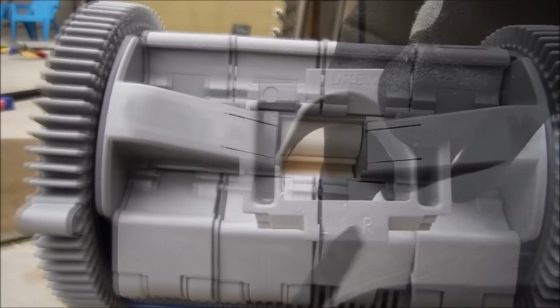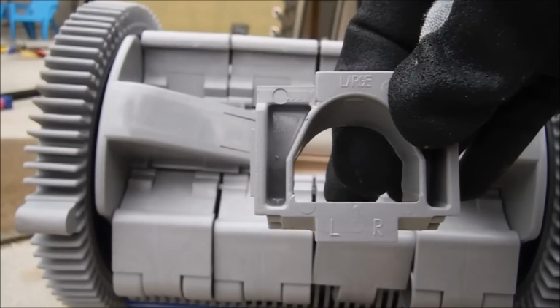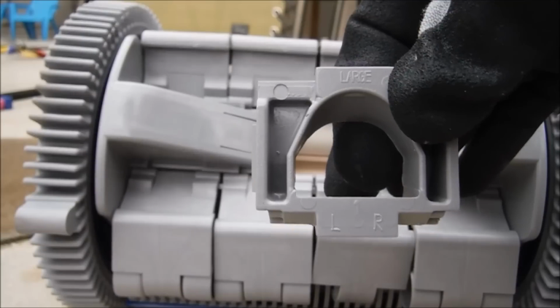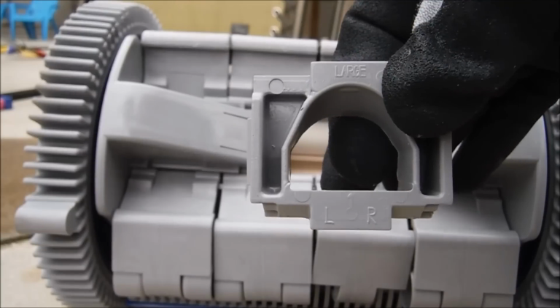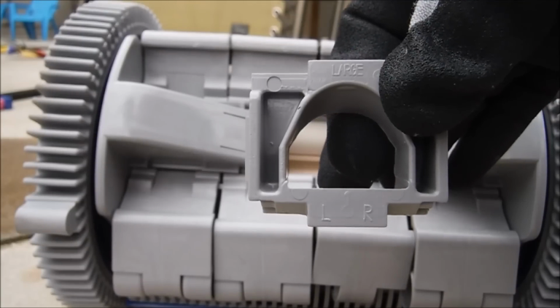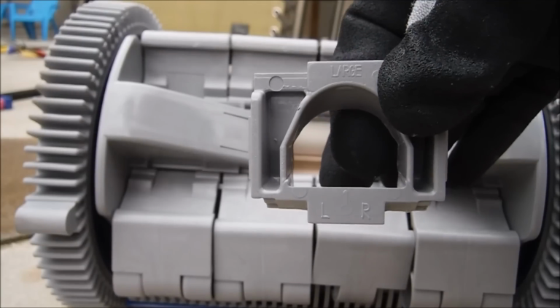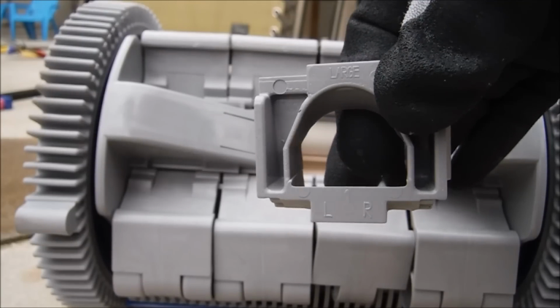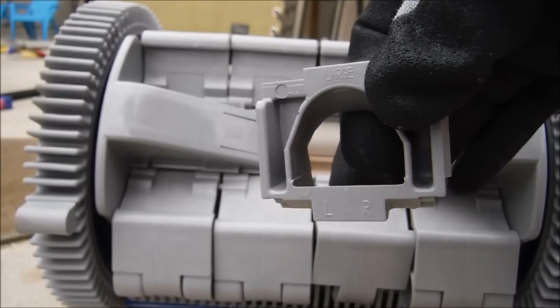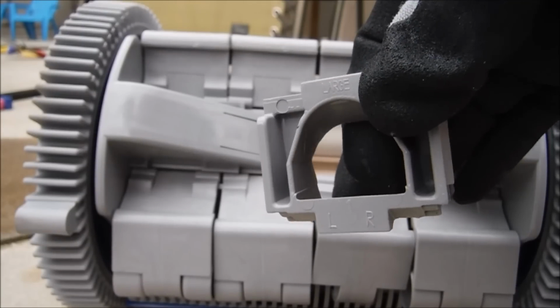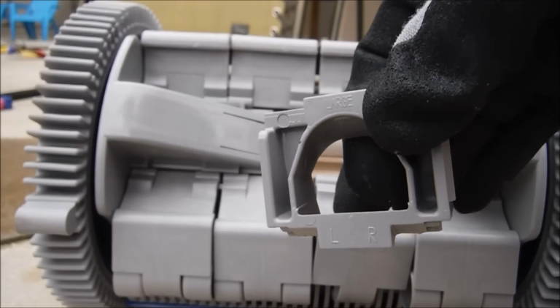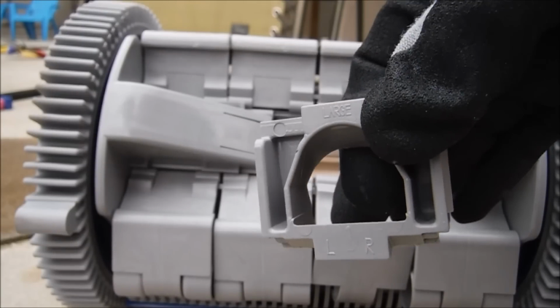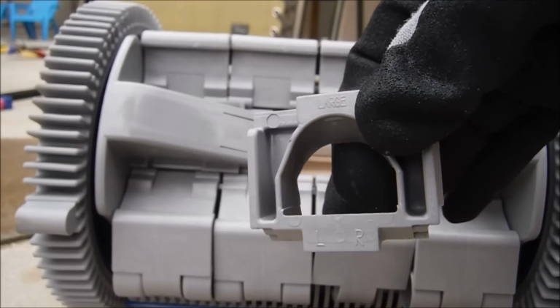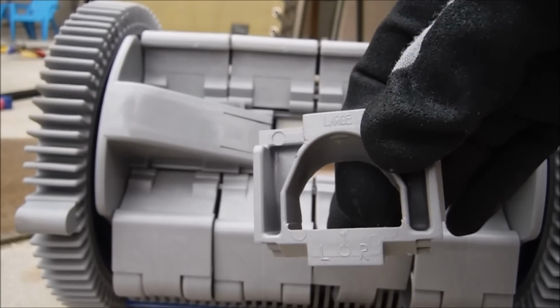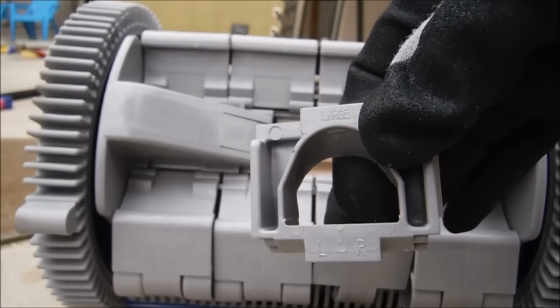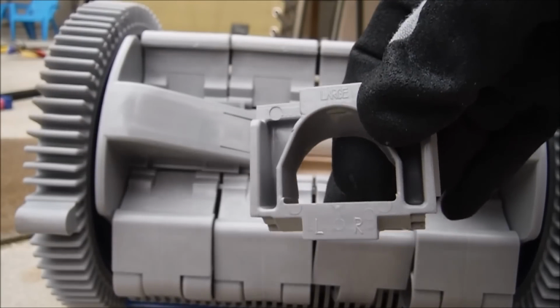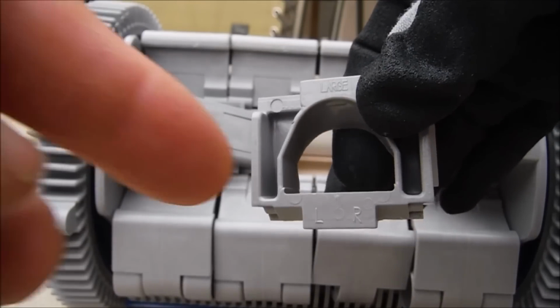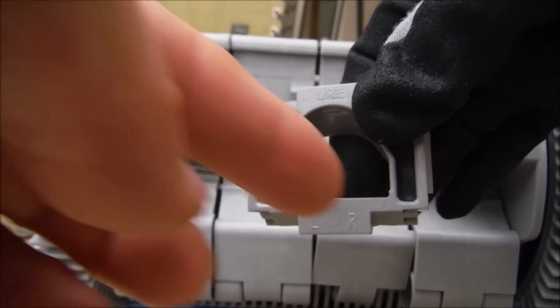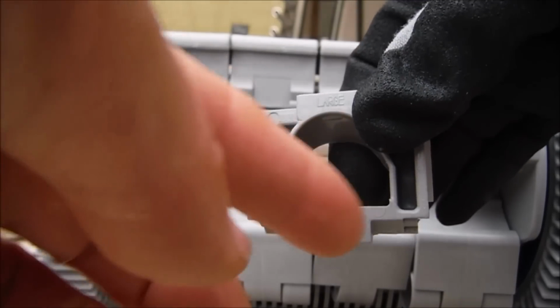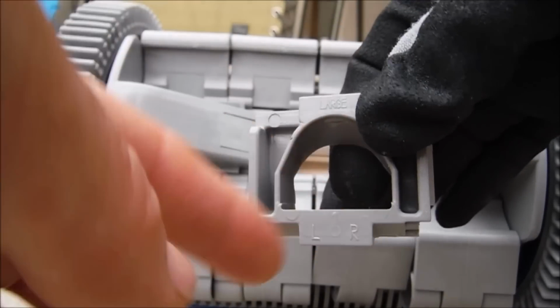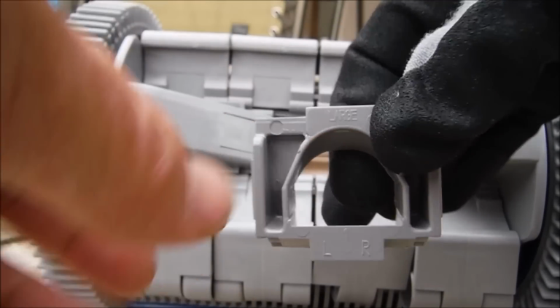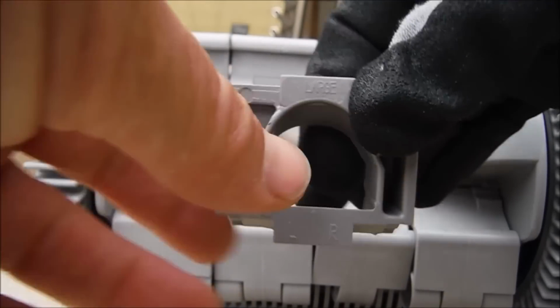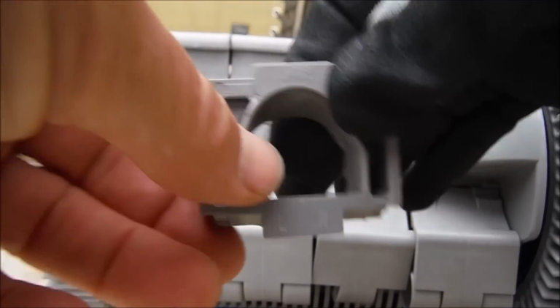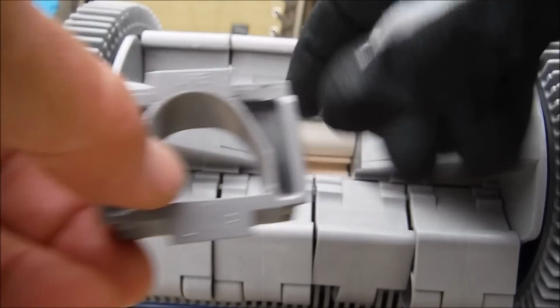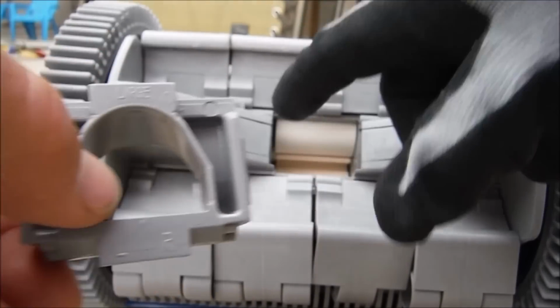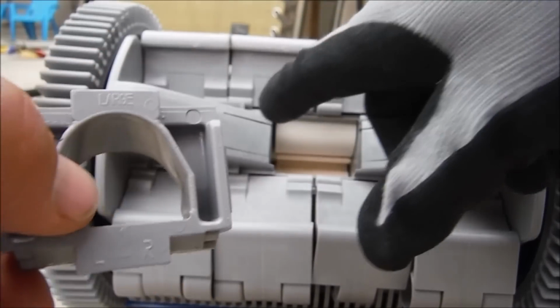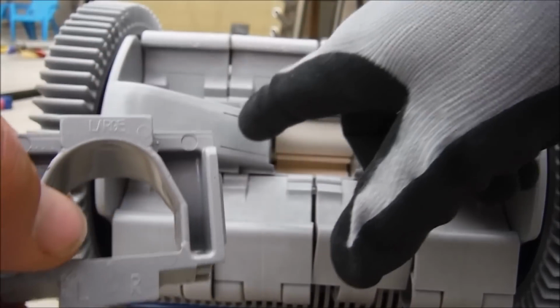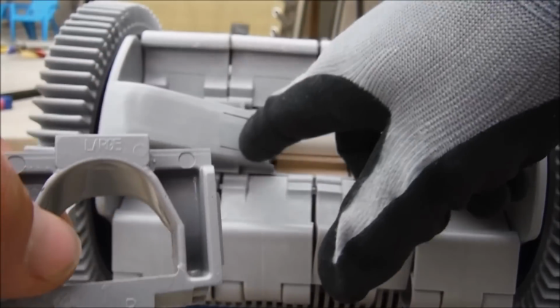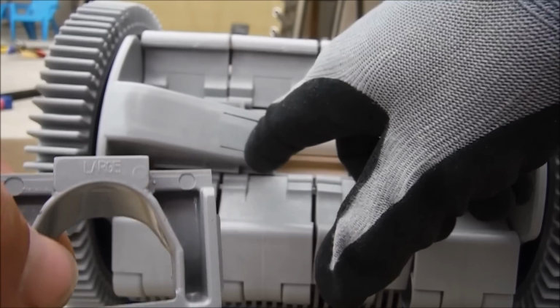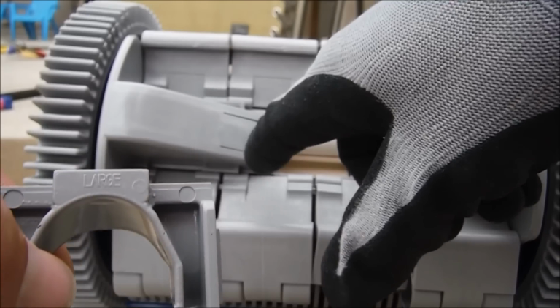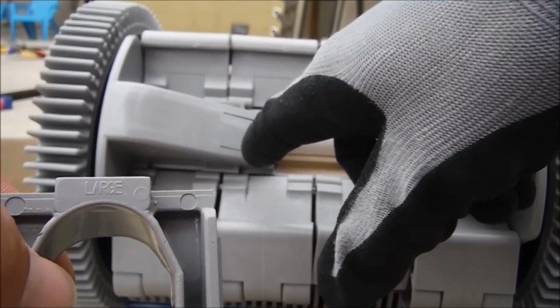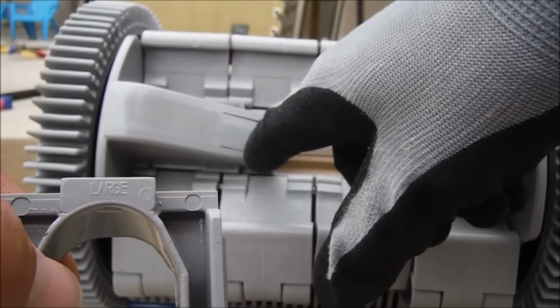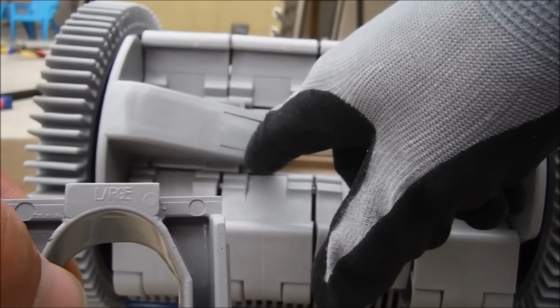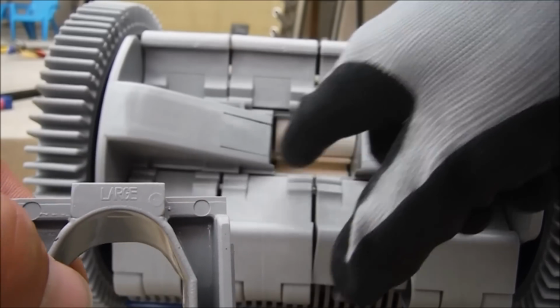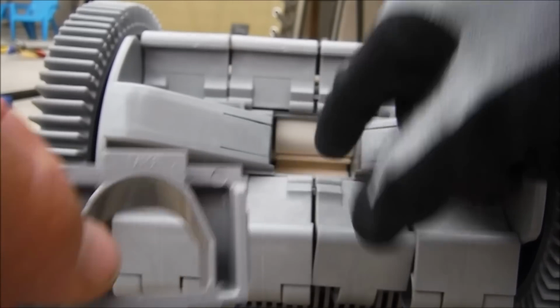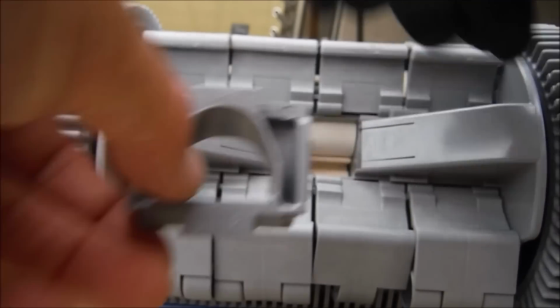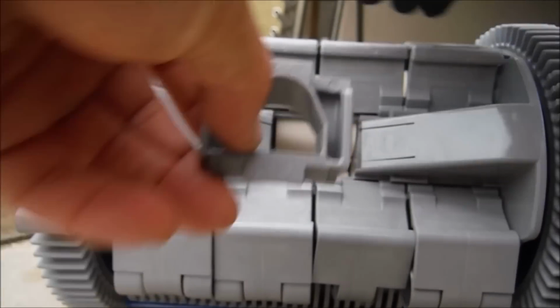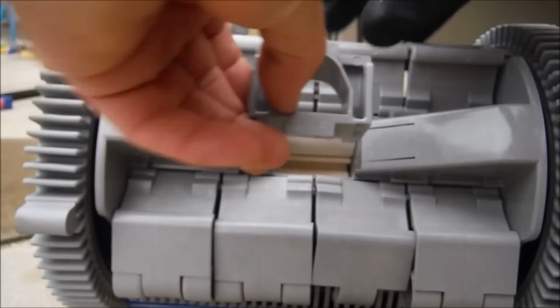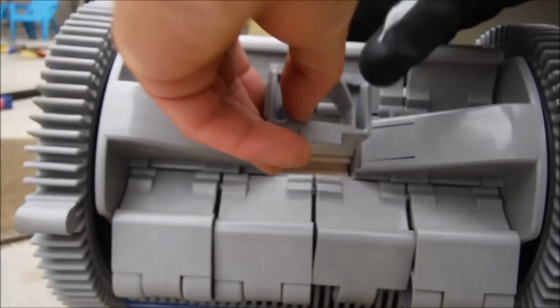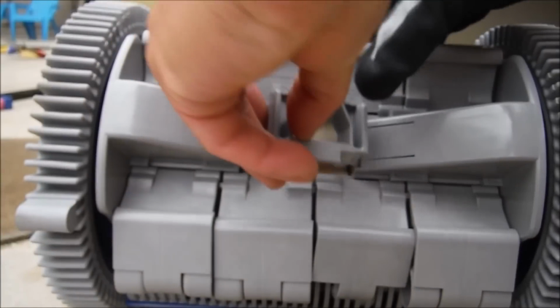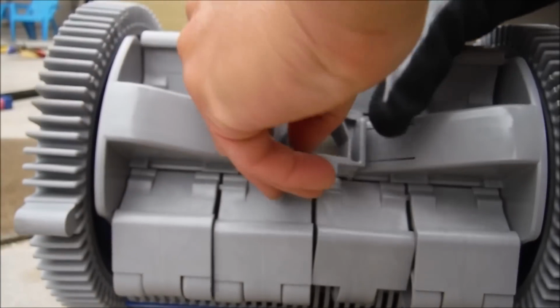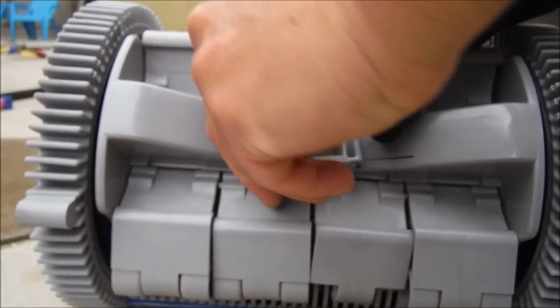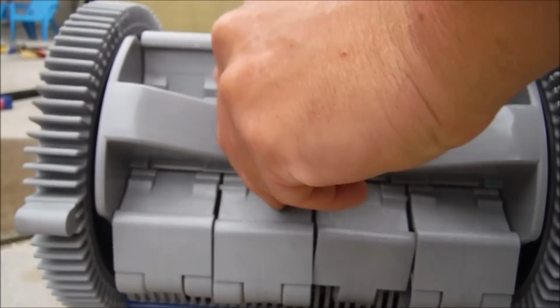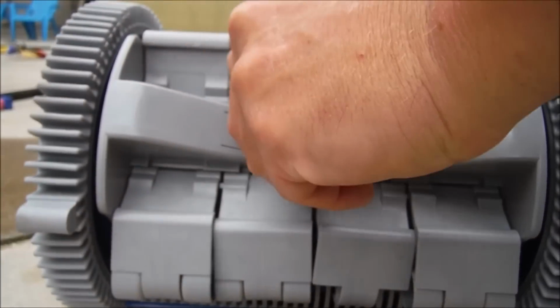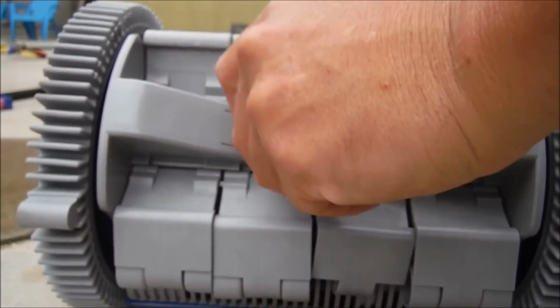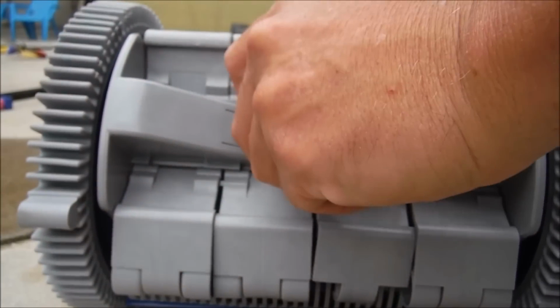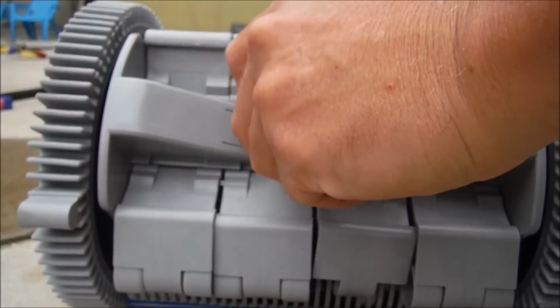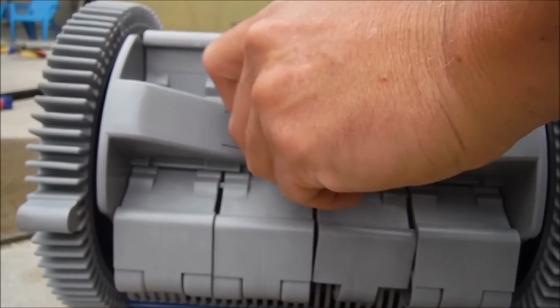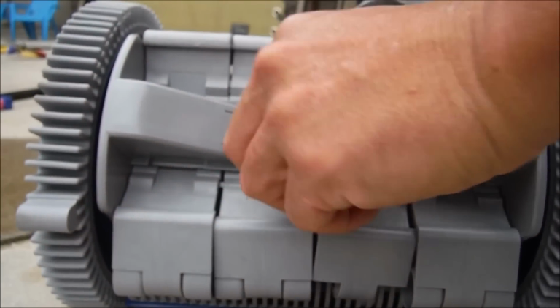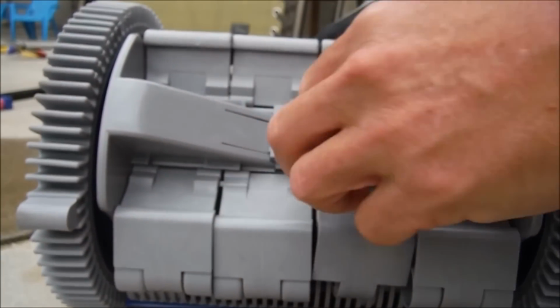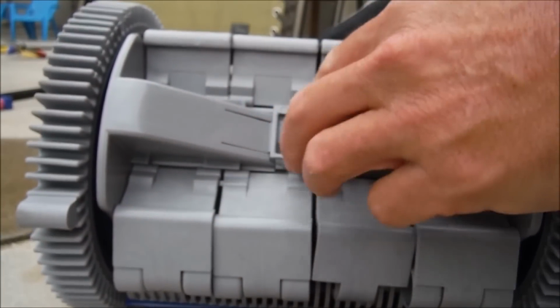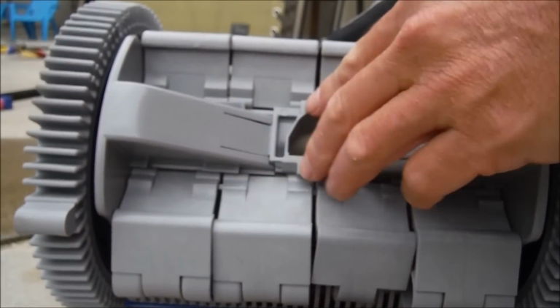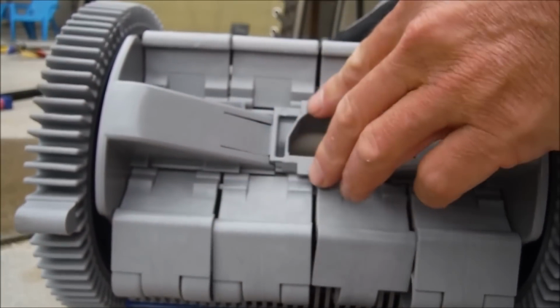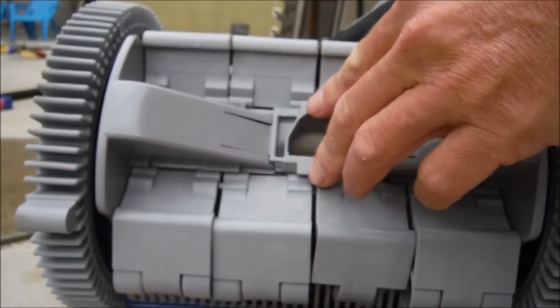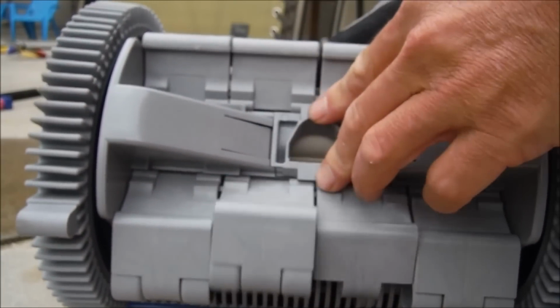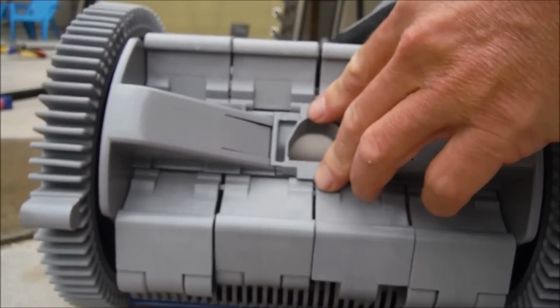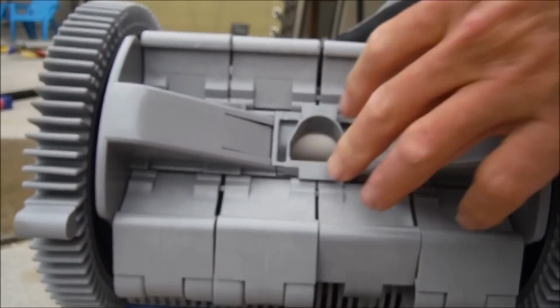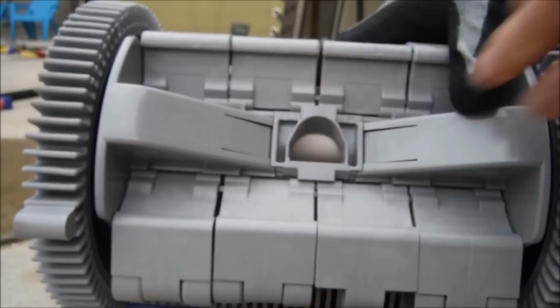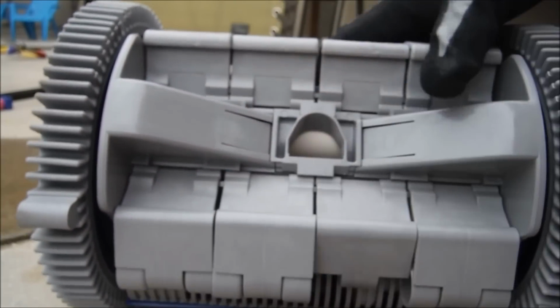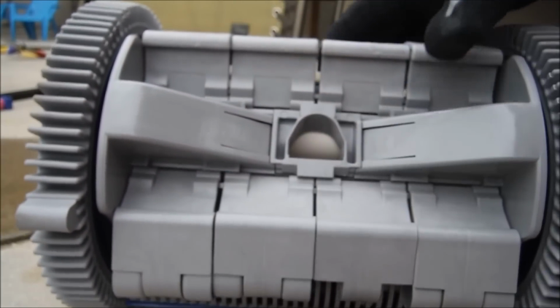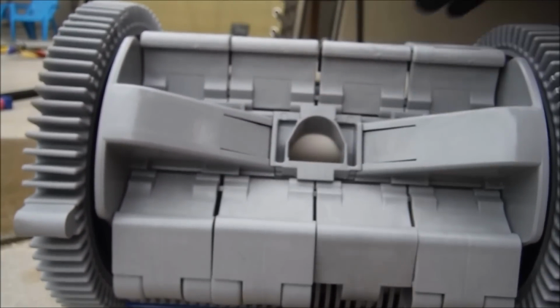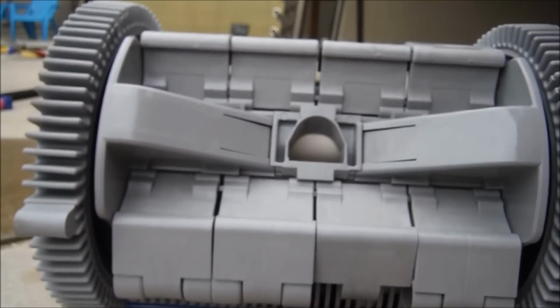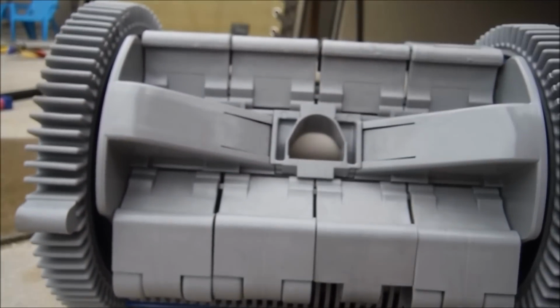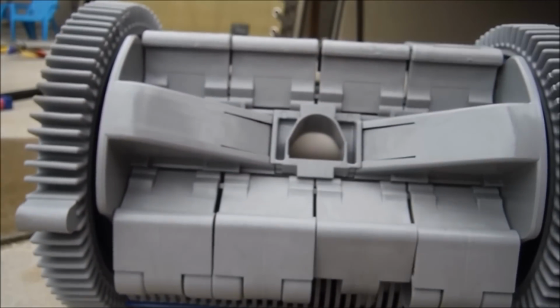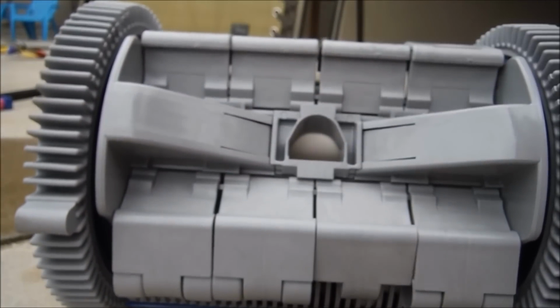To insert the mouthpiece is very easy. There's an R and an L, and on the Phoenix itself there's an L and an R. It slides right in there — push down and it snaps right in.